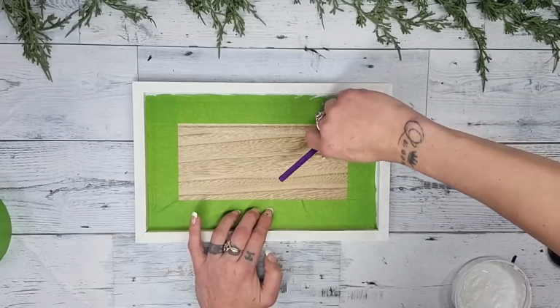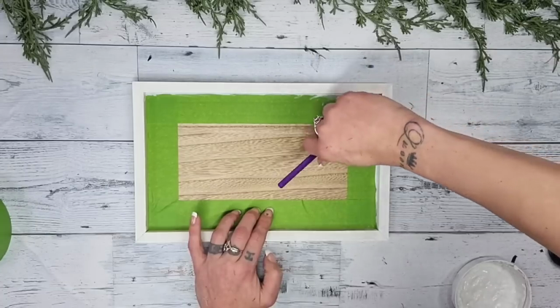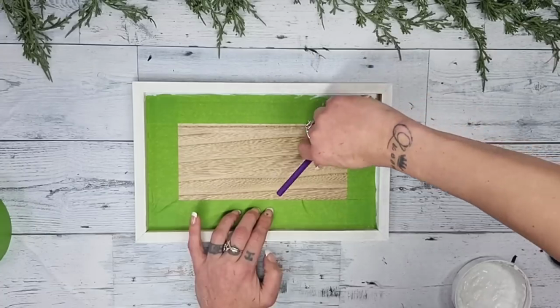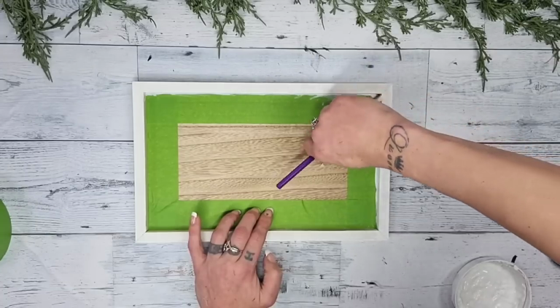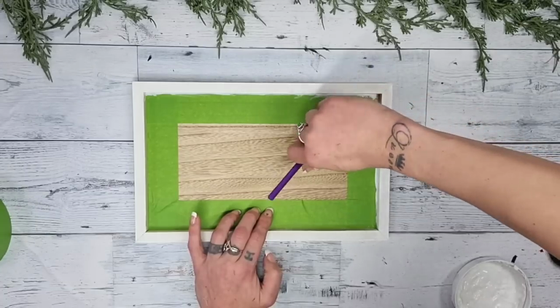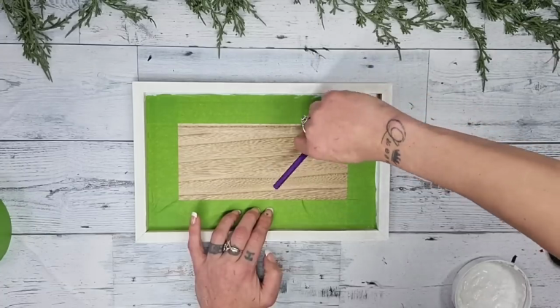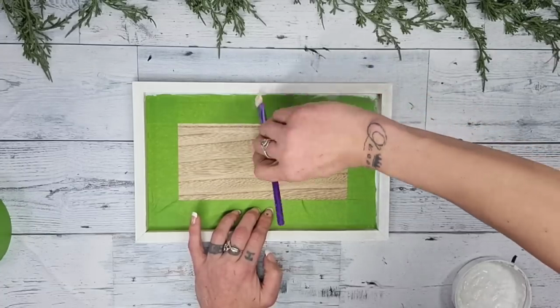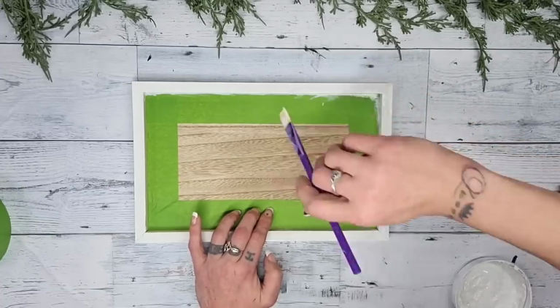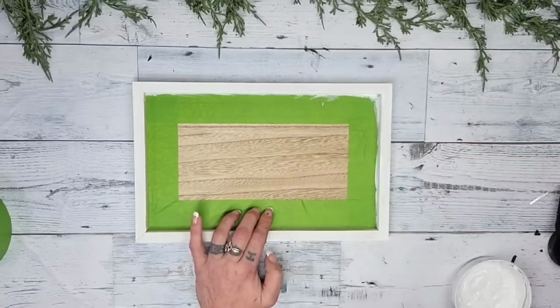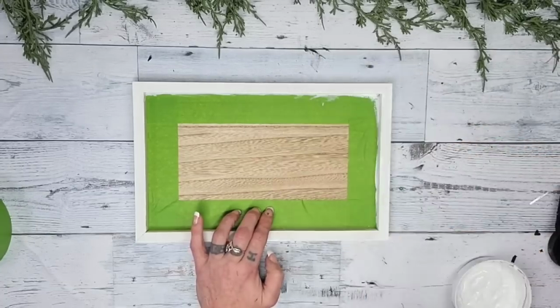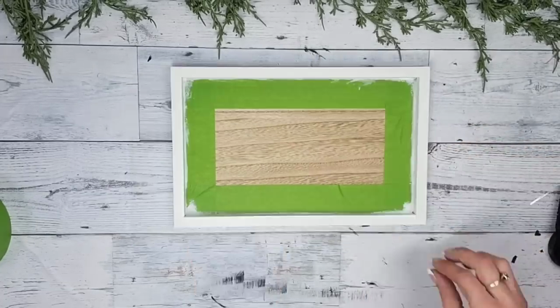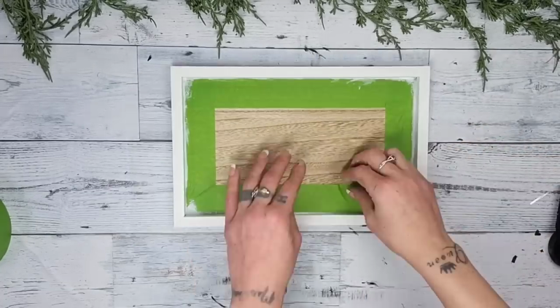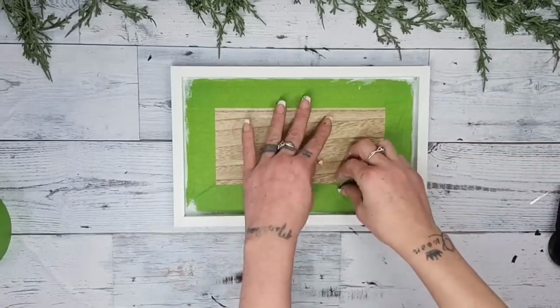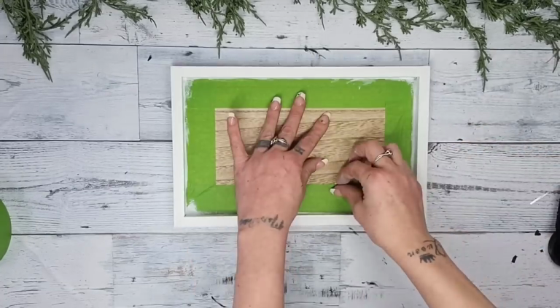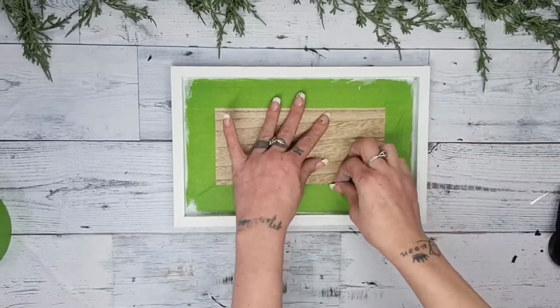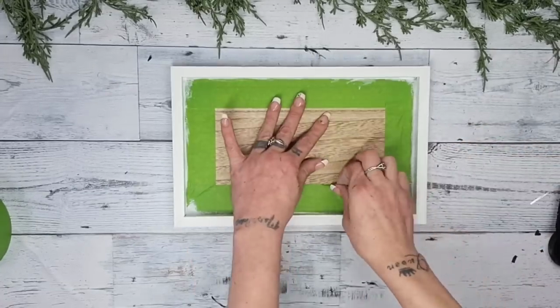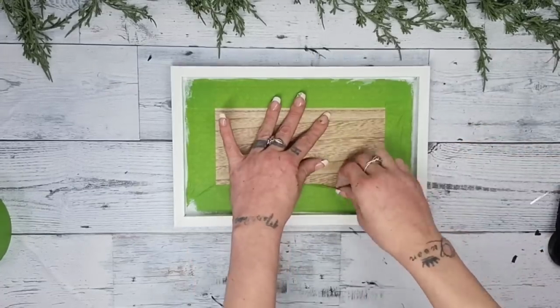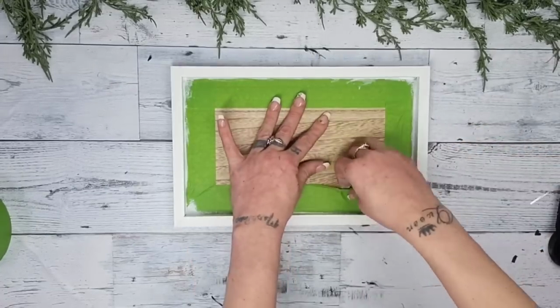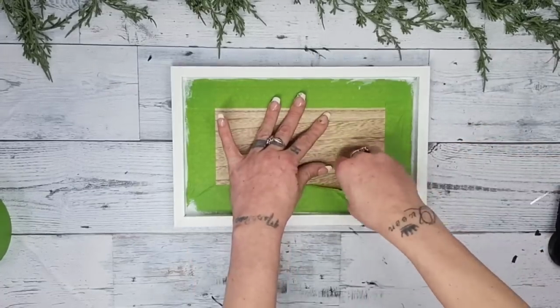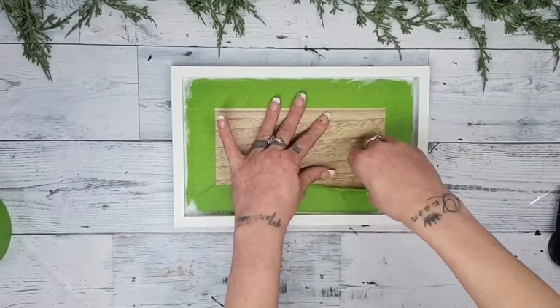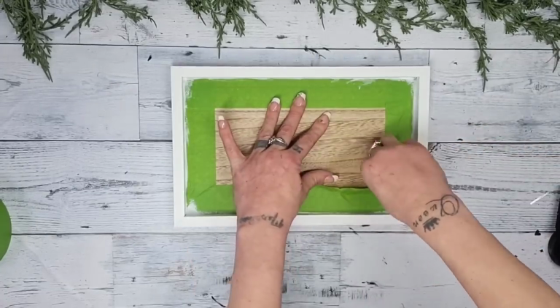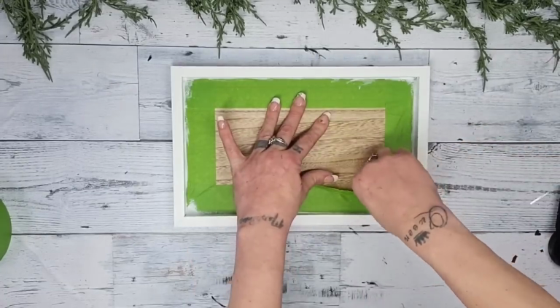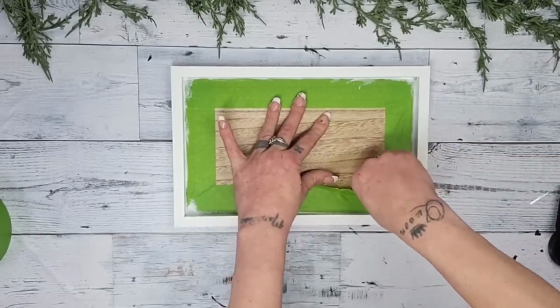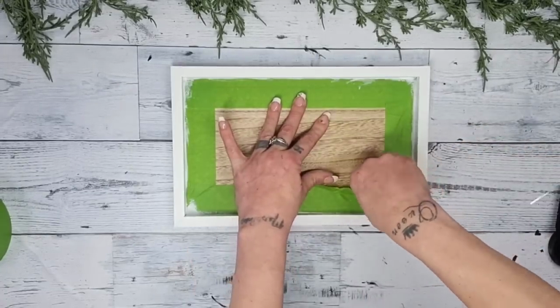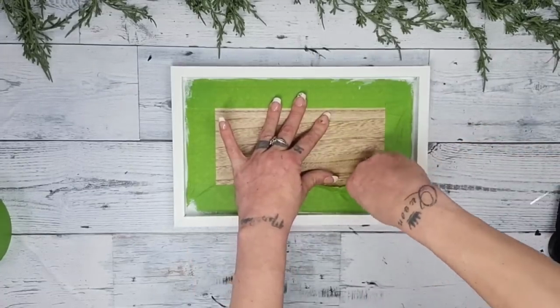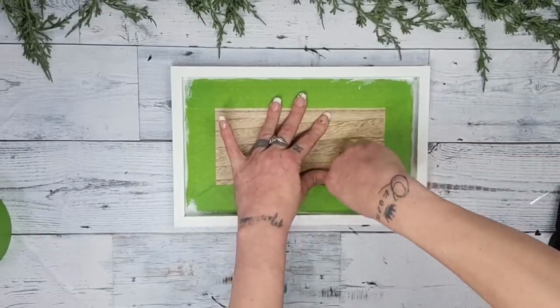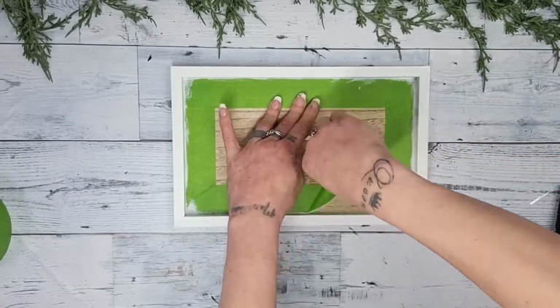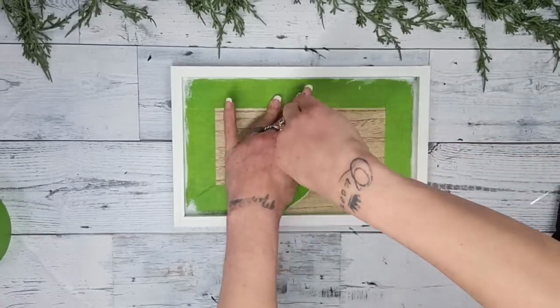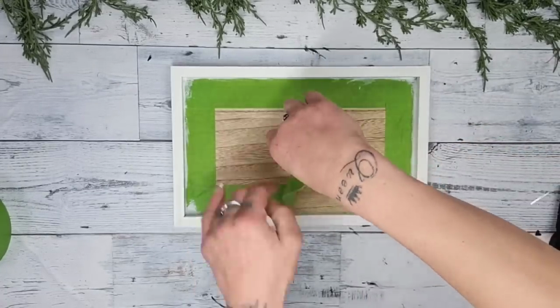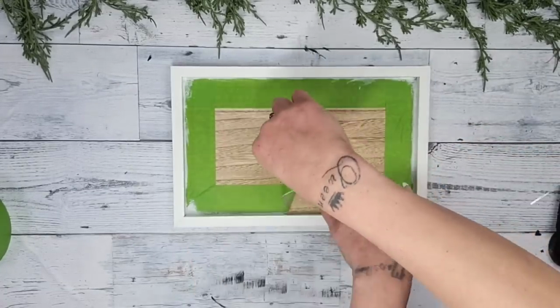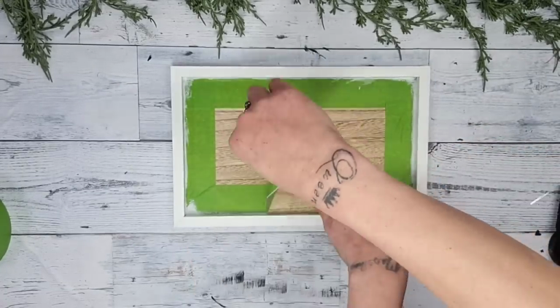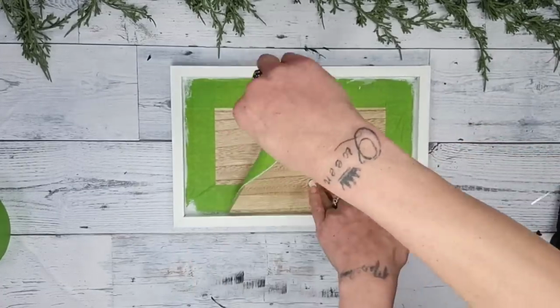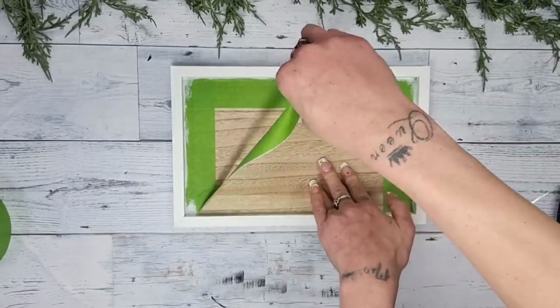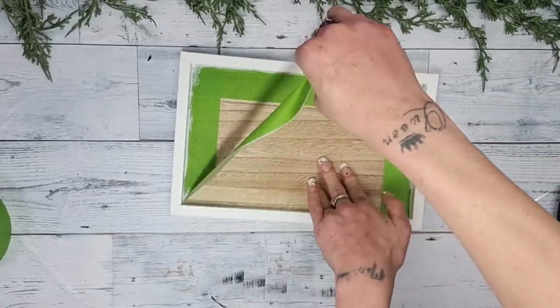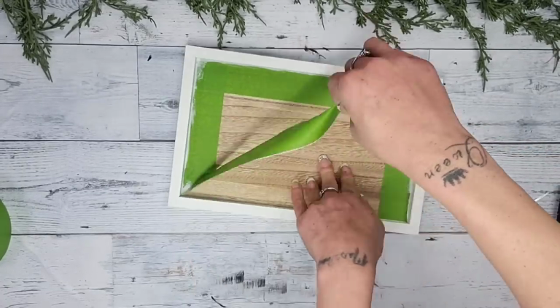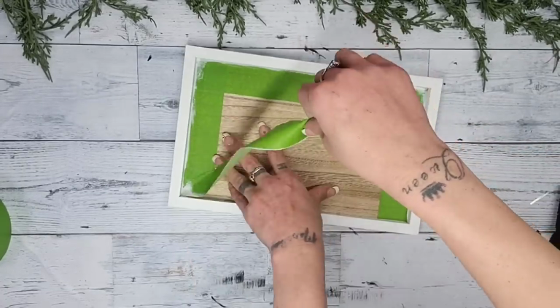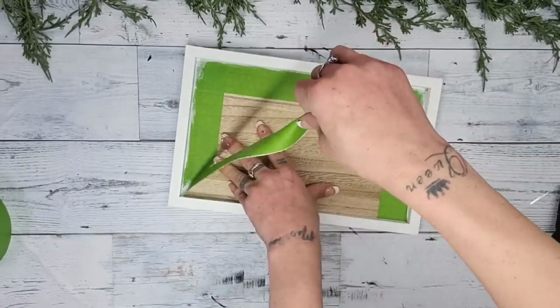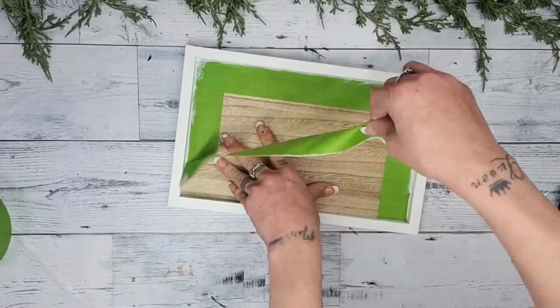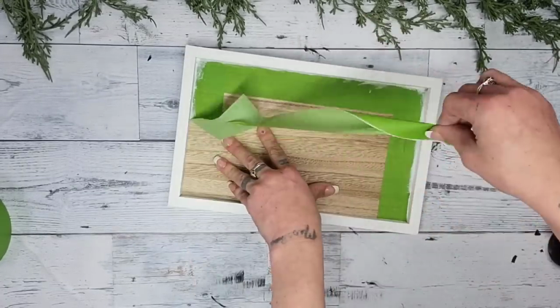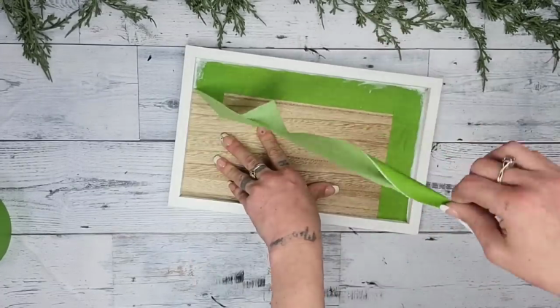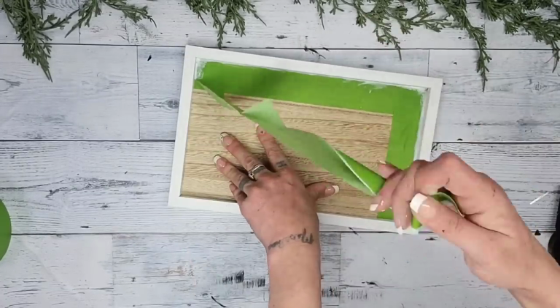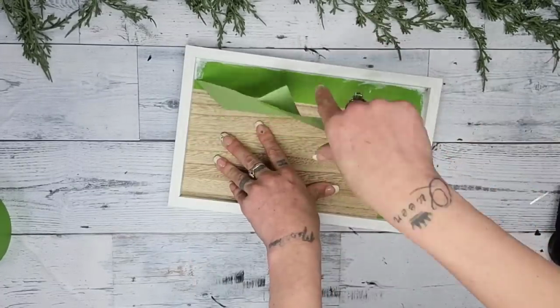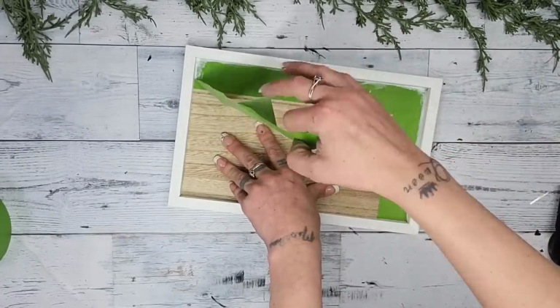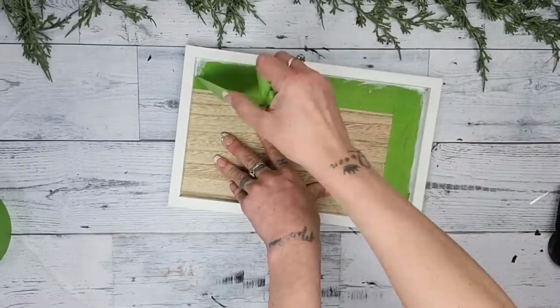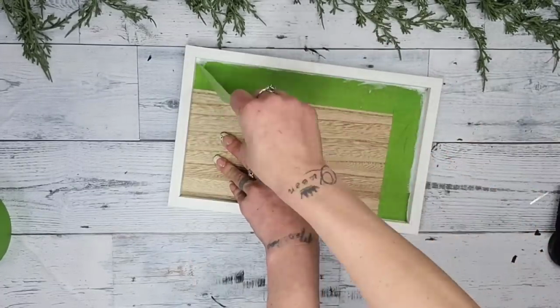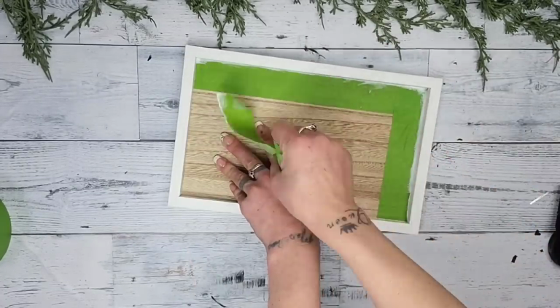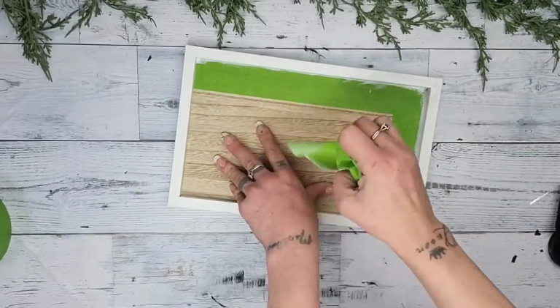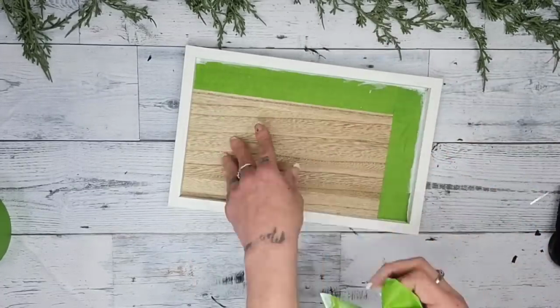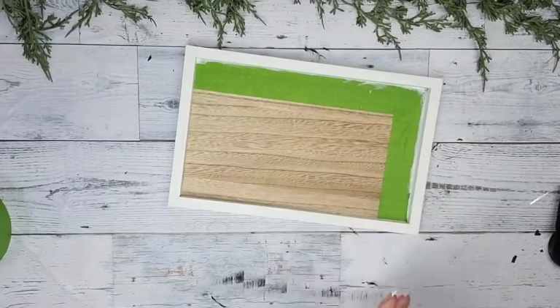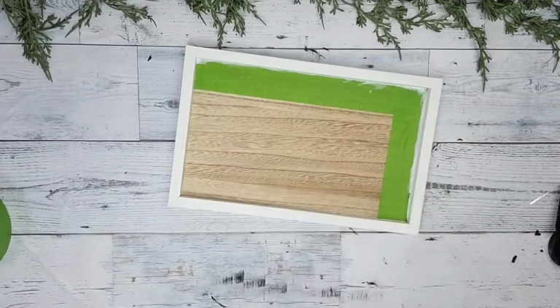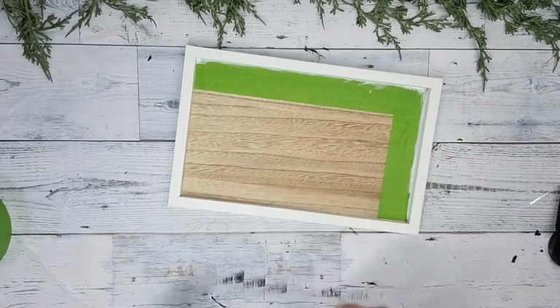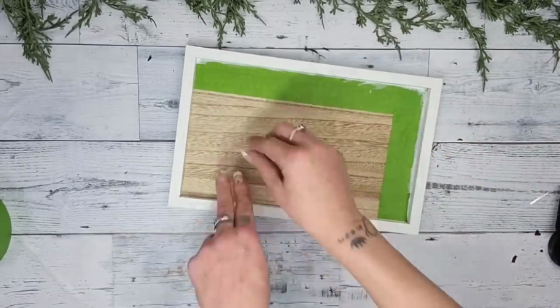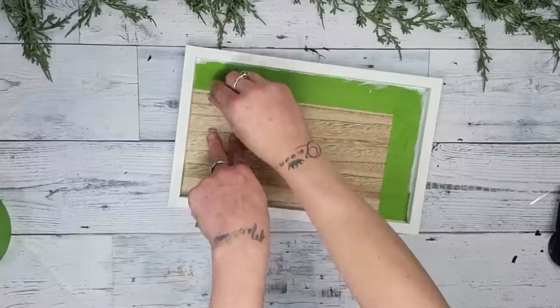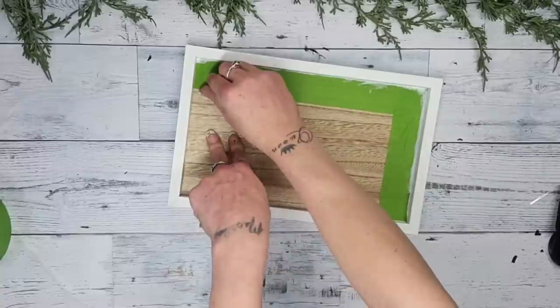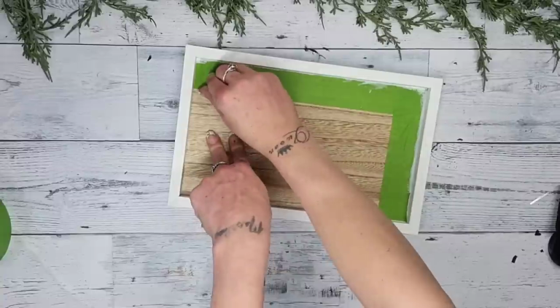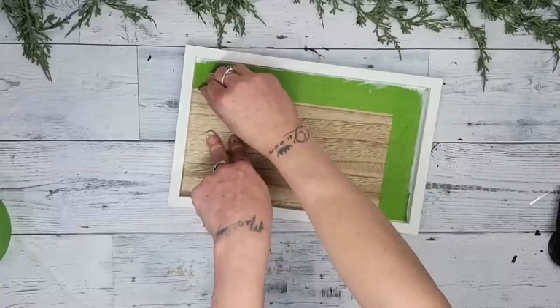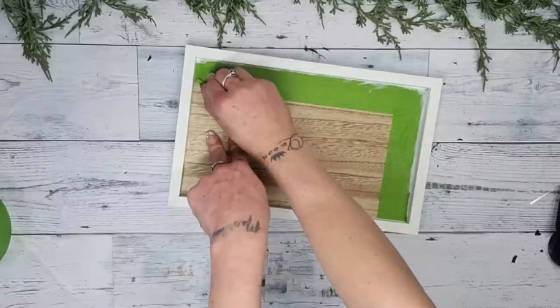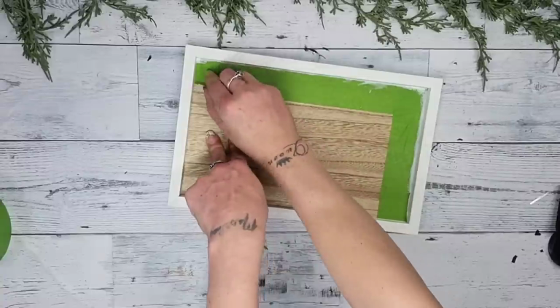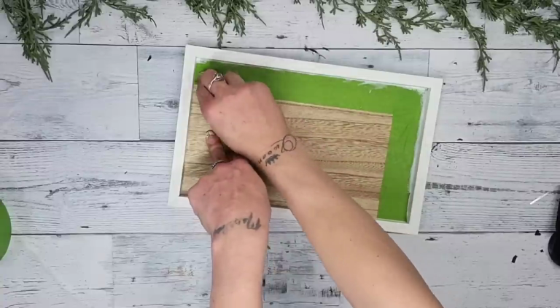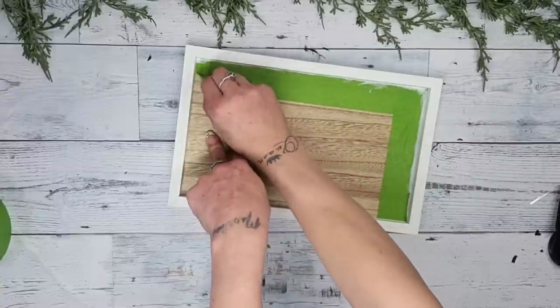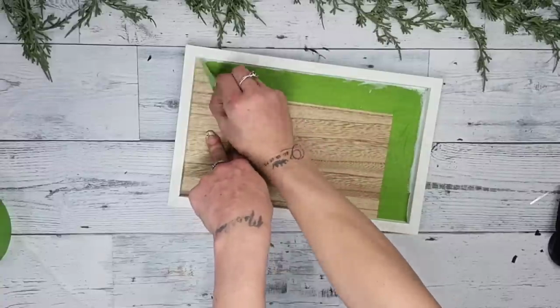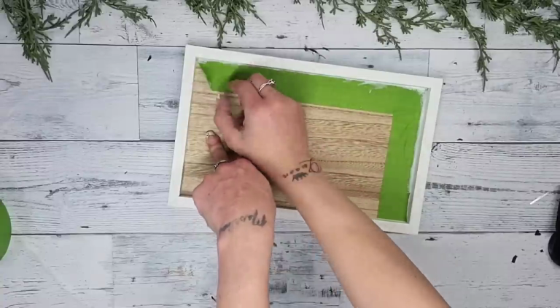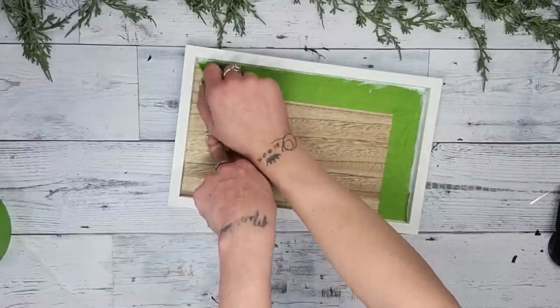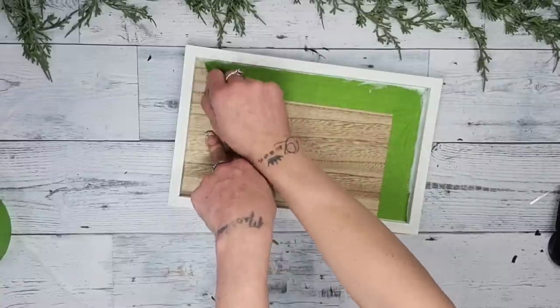After I have the frame painted, I go back in and remove the painter's tape — and look how perfect that comes out! Just that frame is painted.